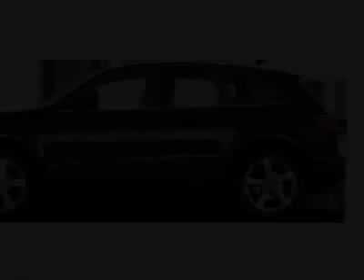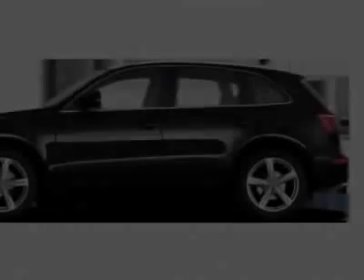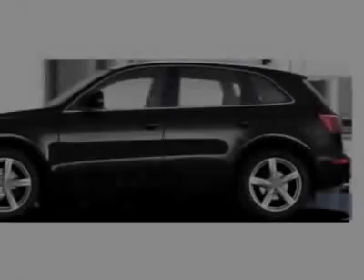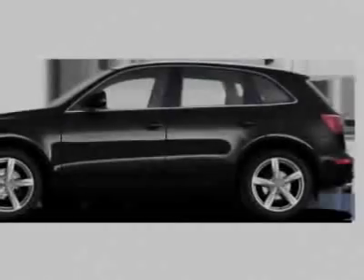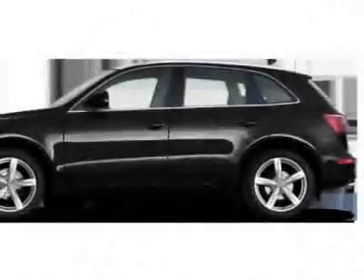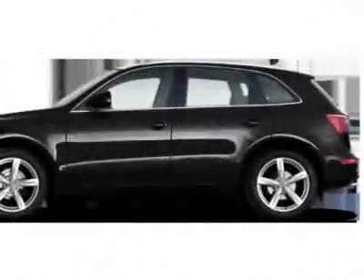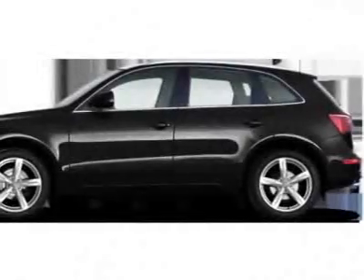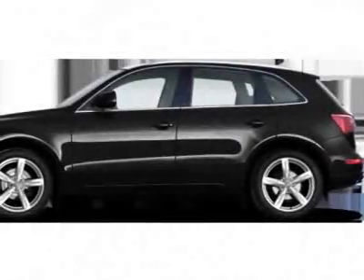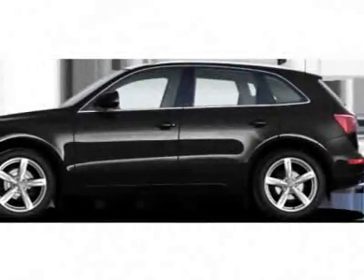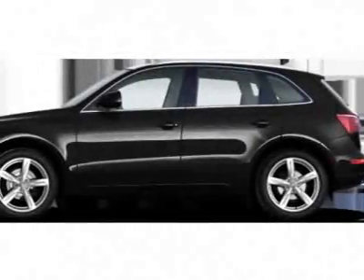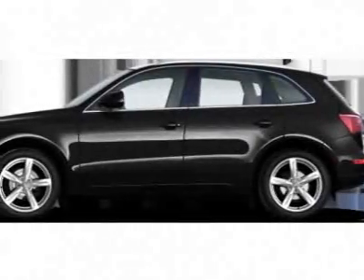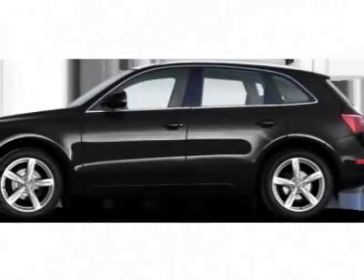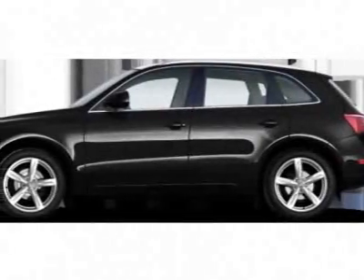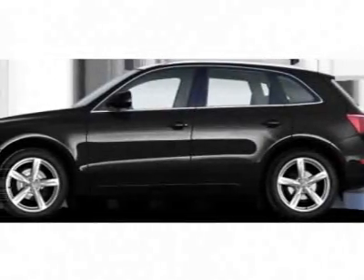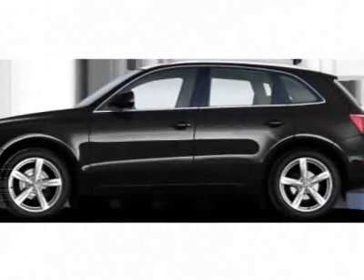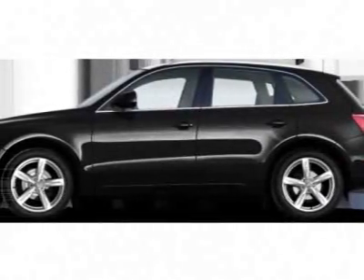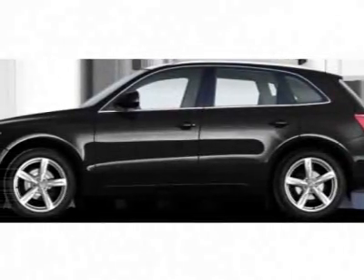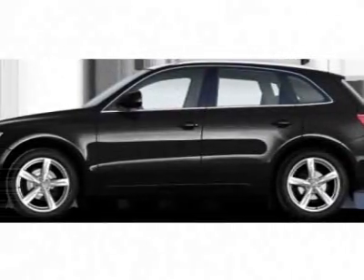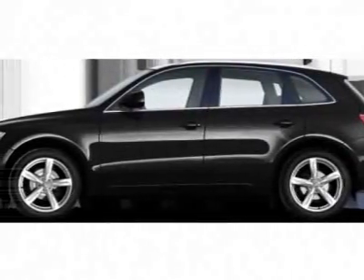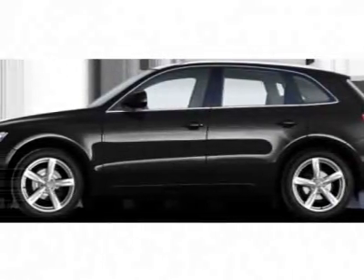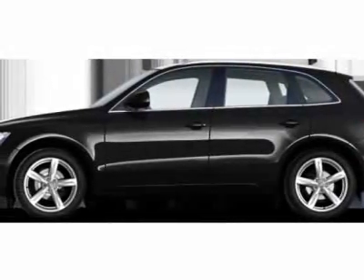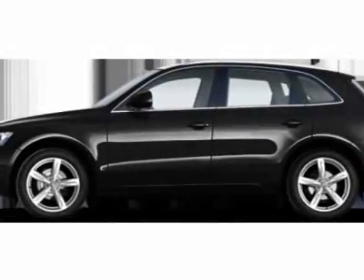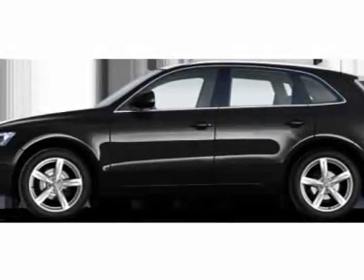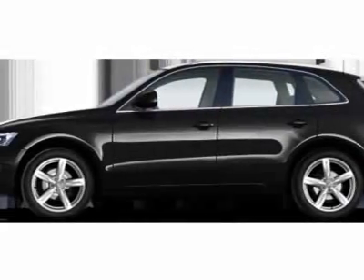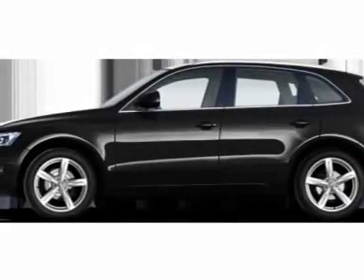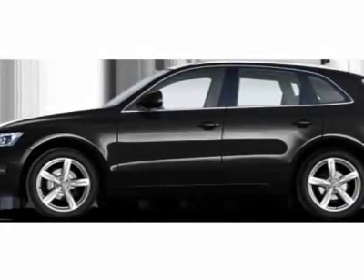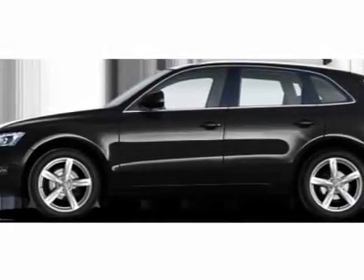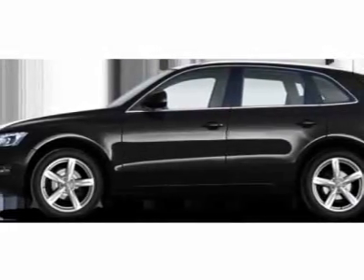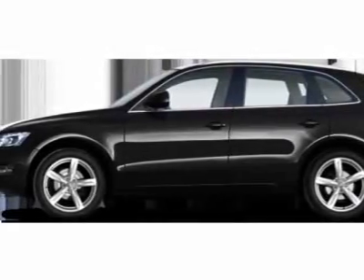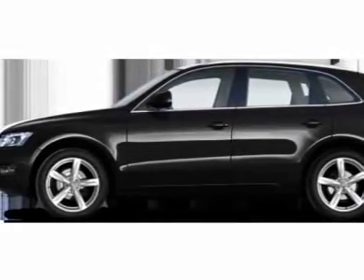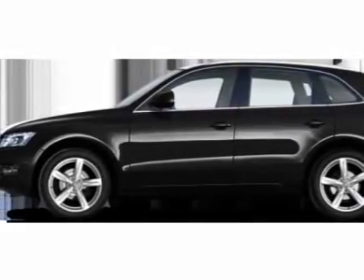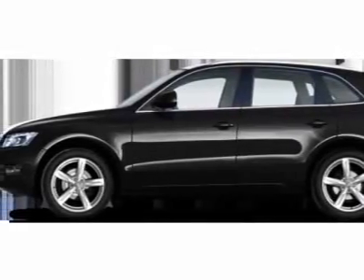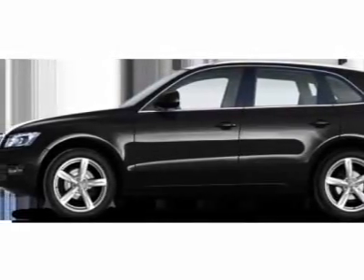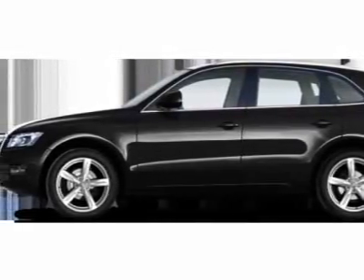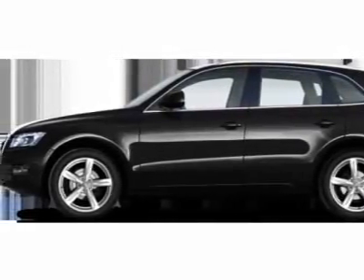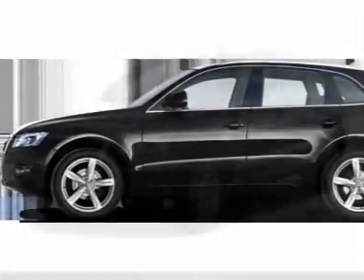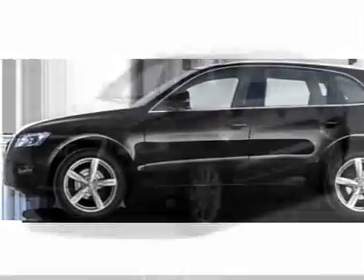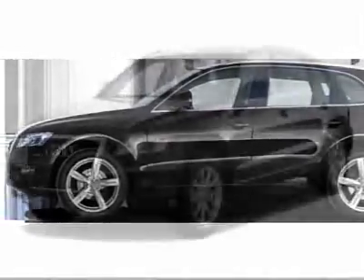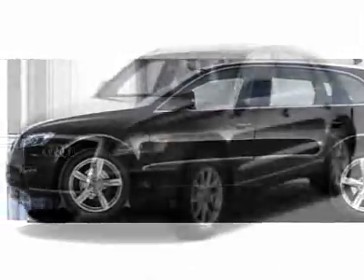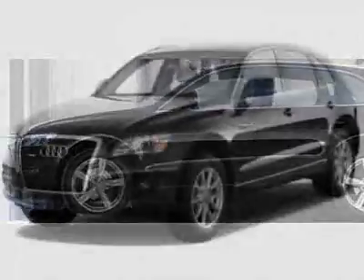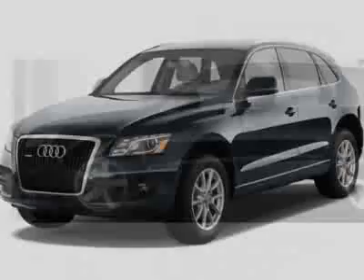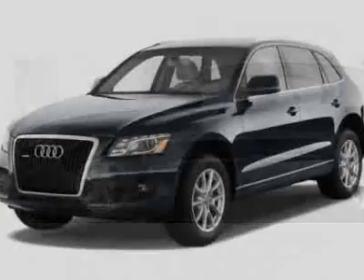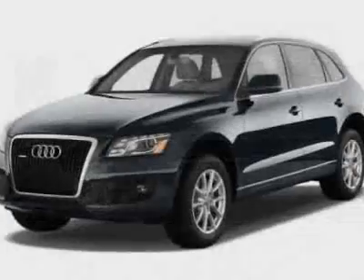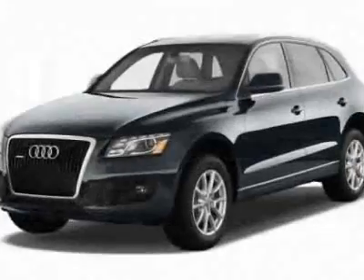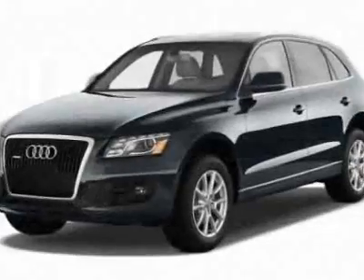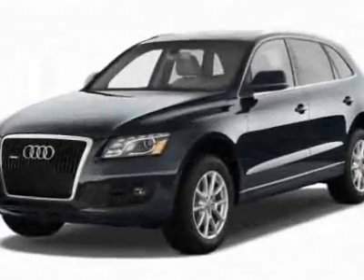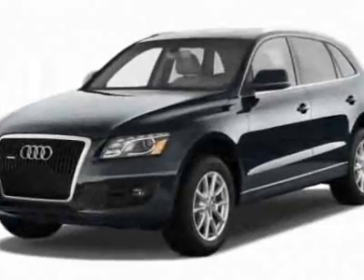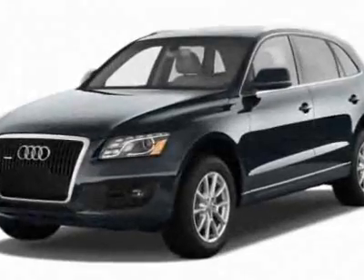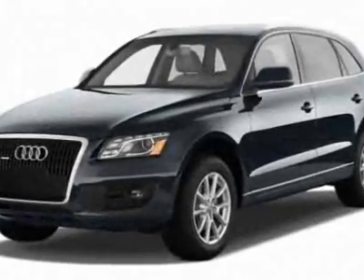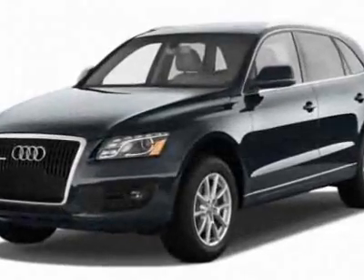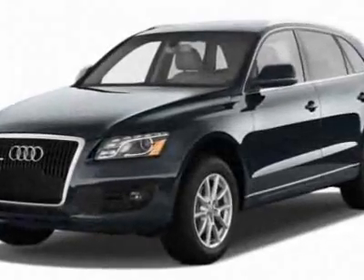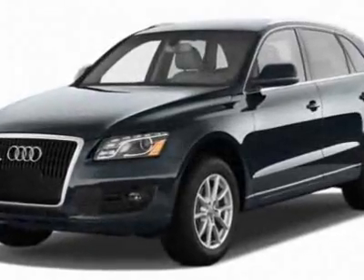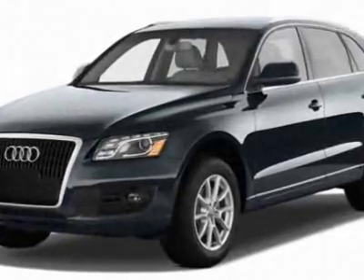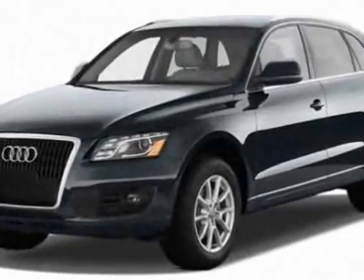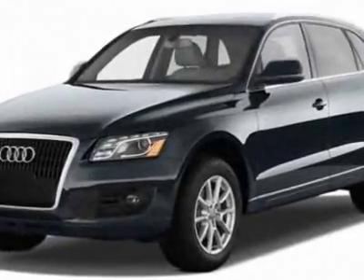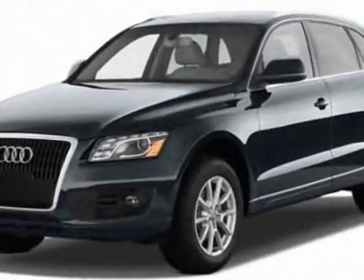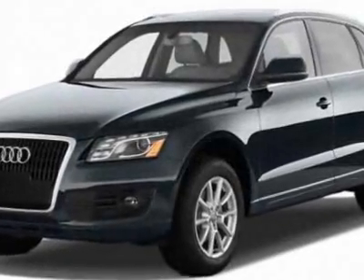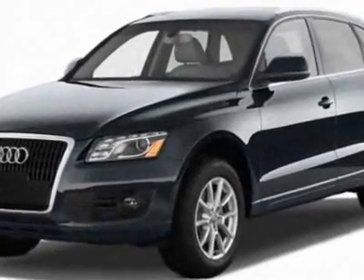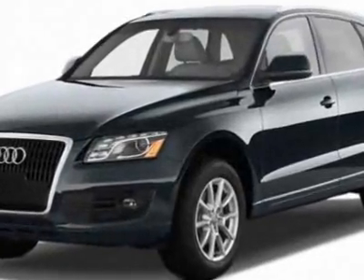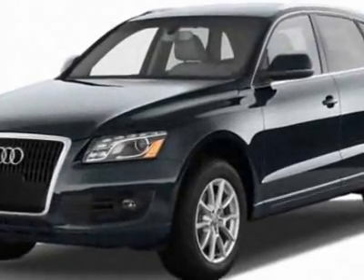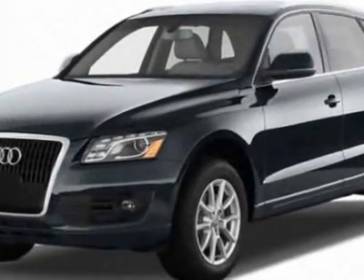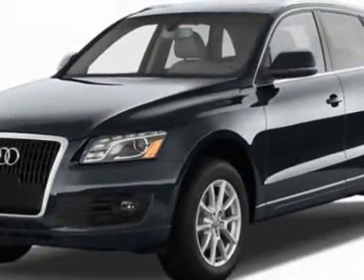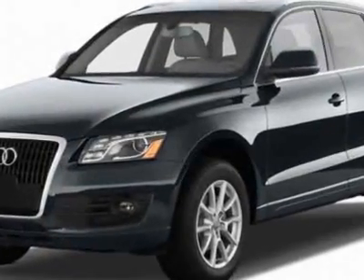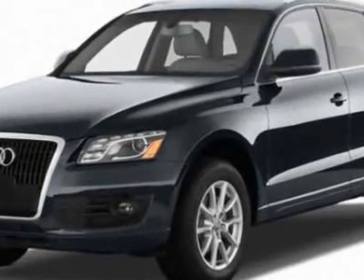Look at this new 2011 Audi Q5. For your protection, this vehicle has a full factory warranty.